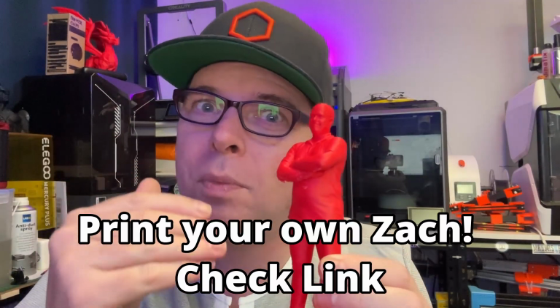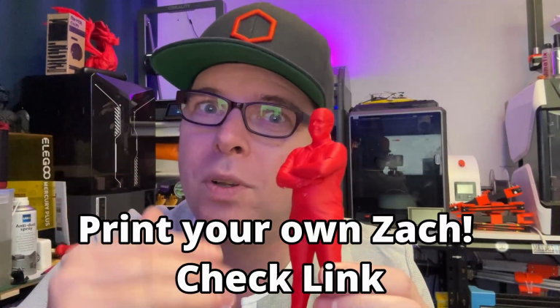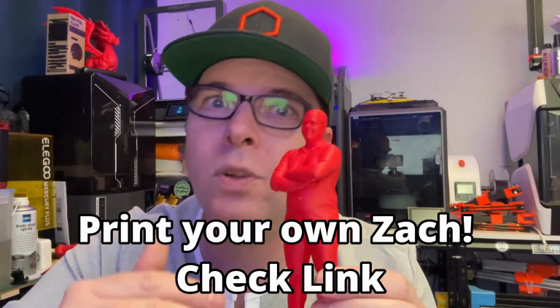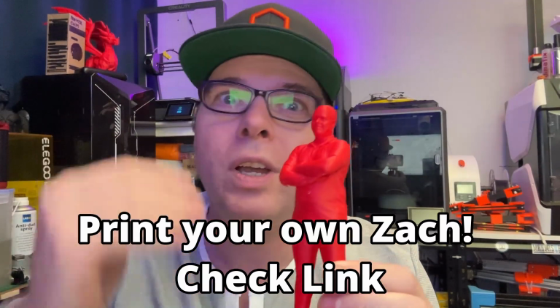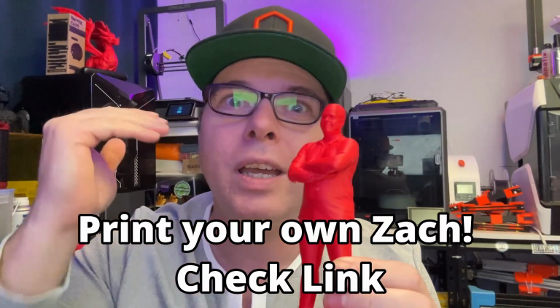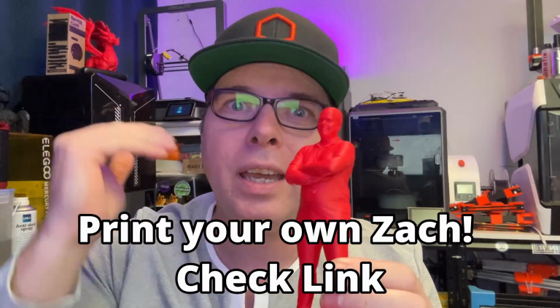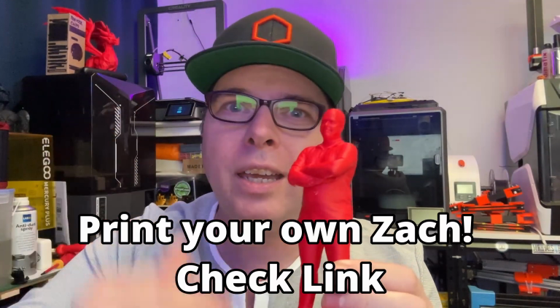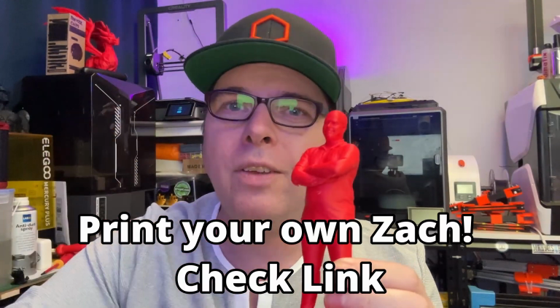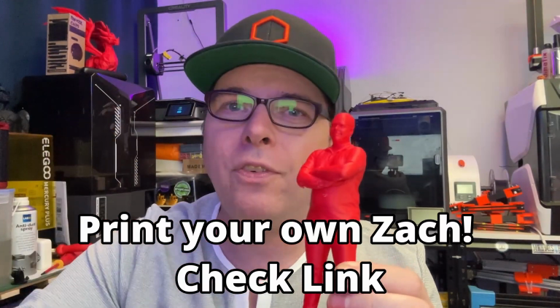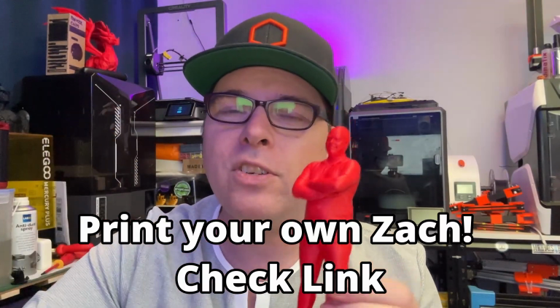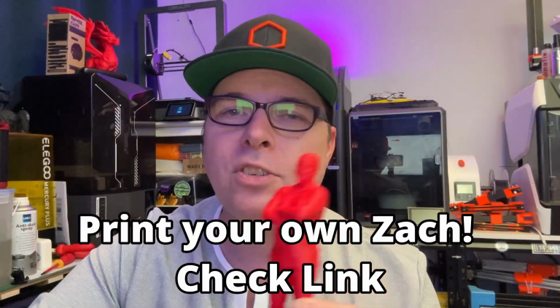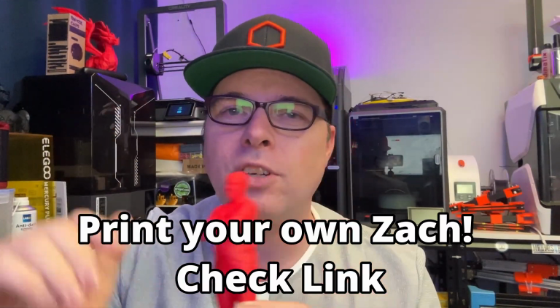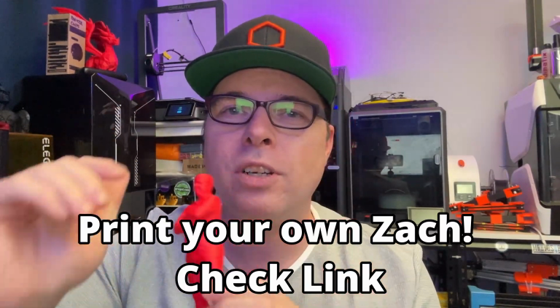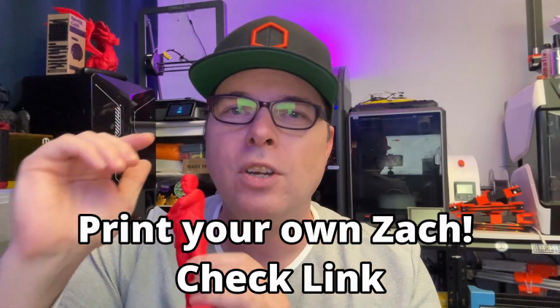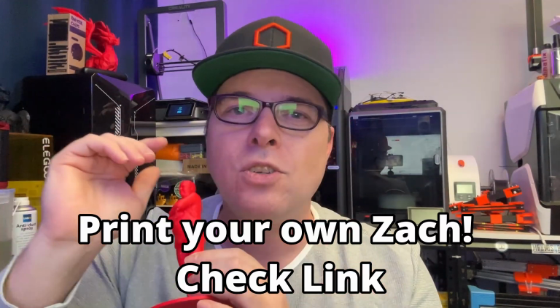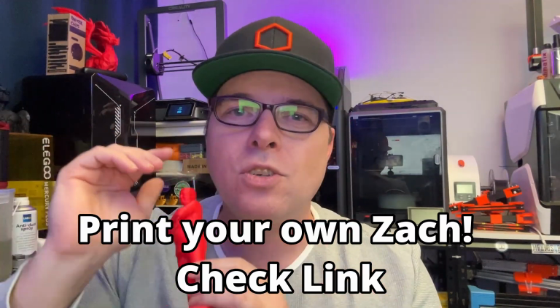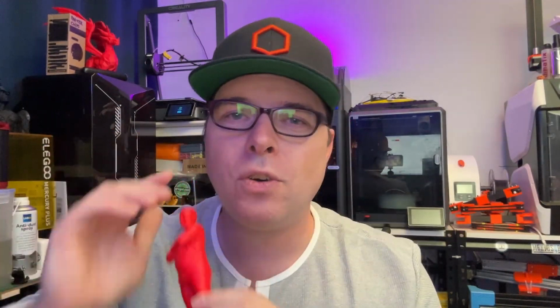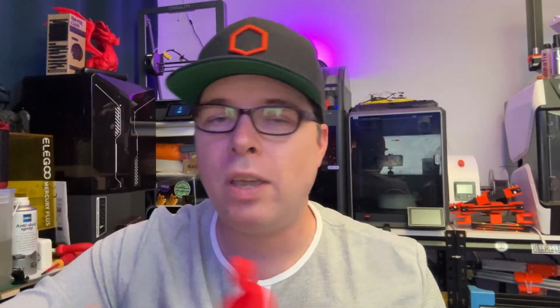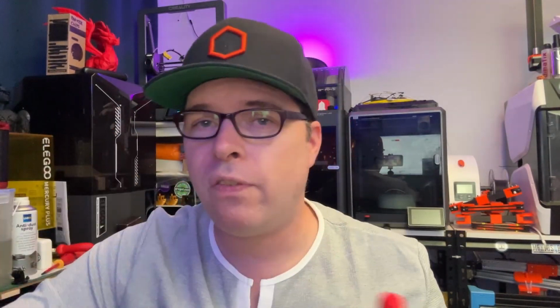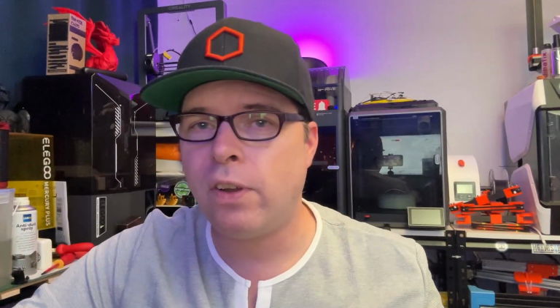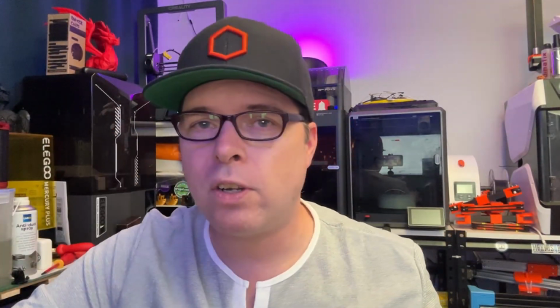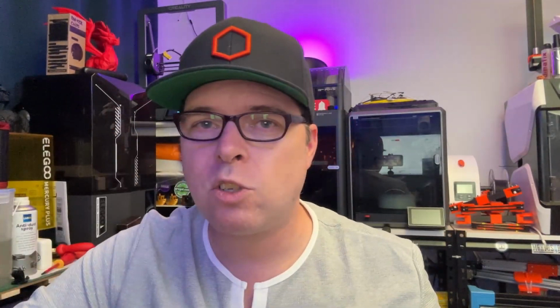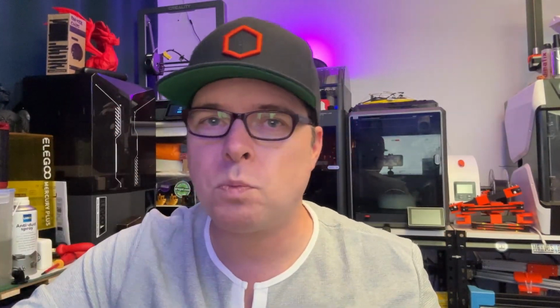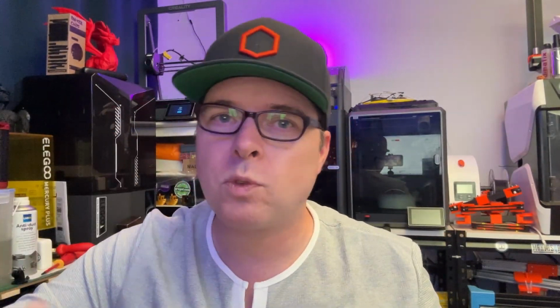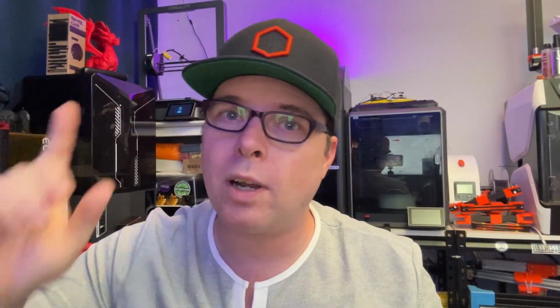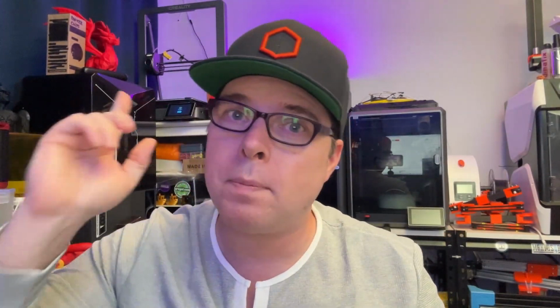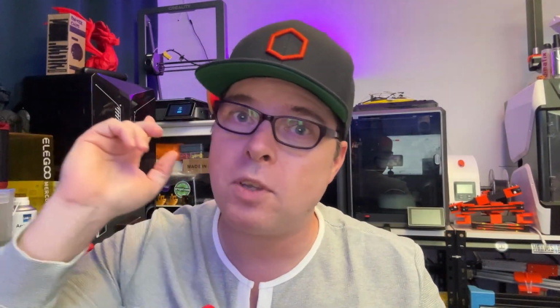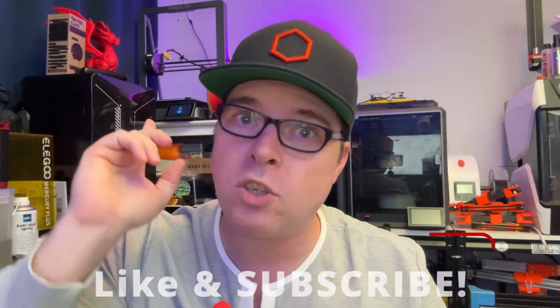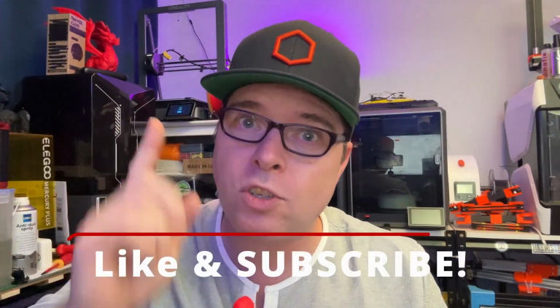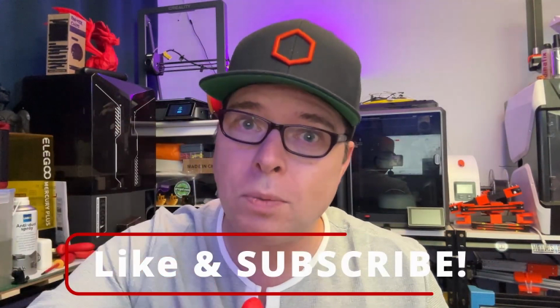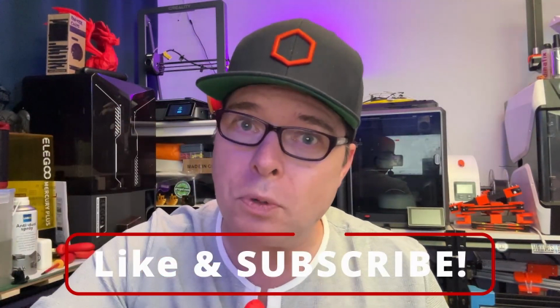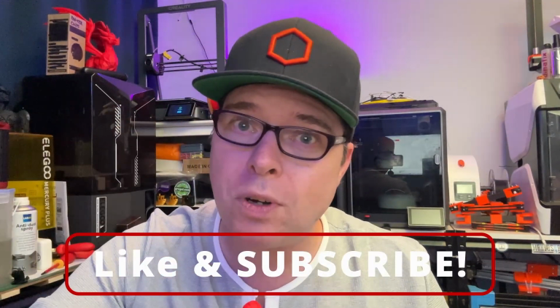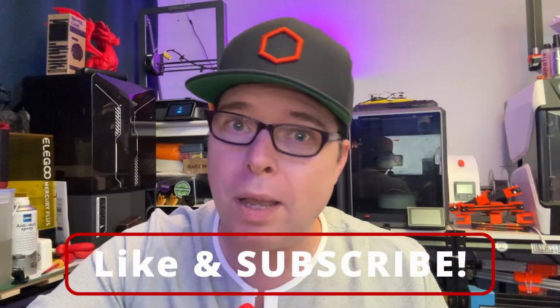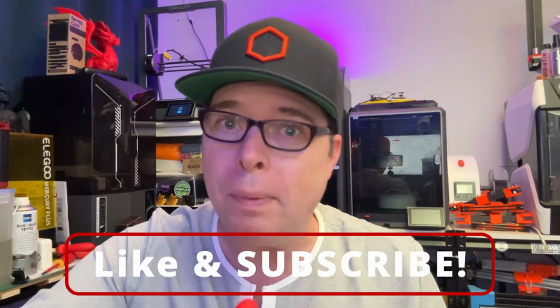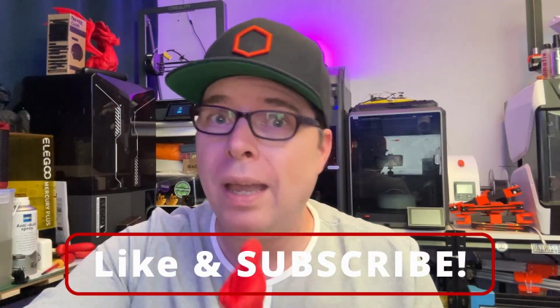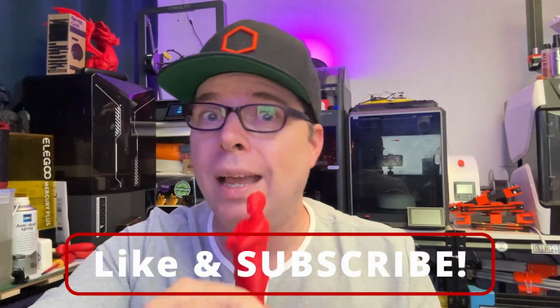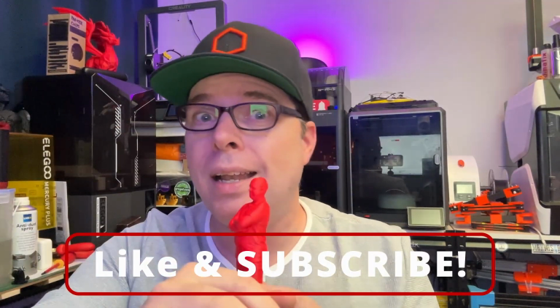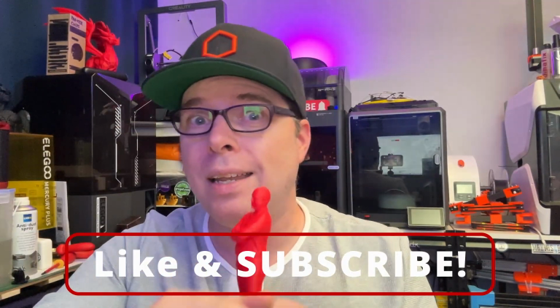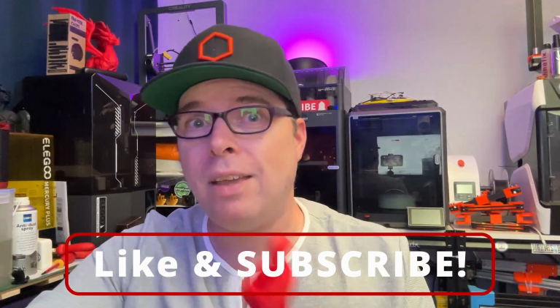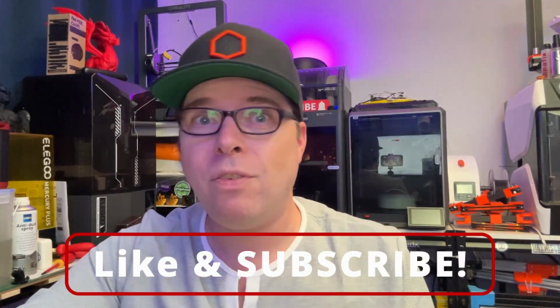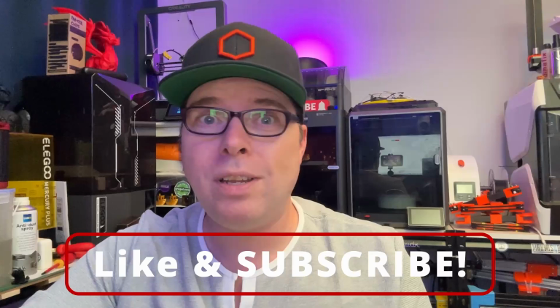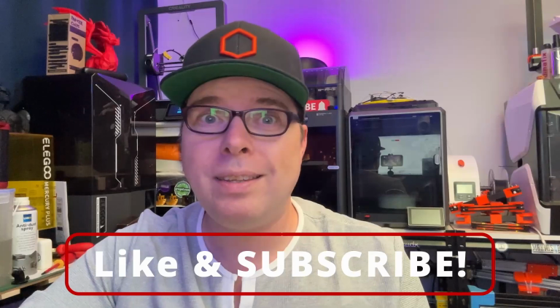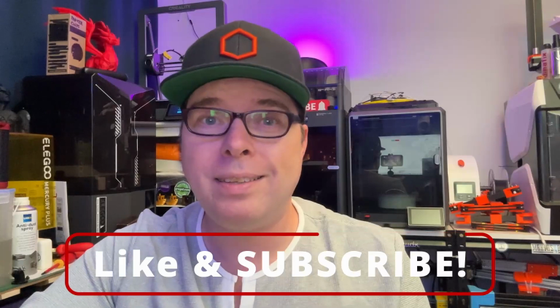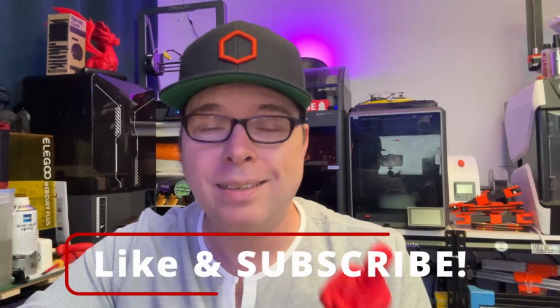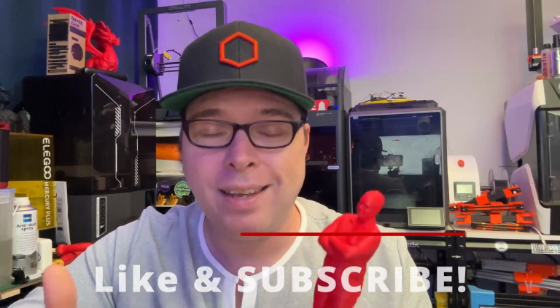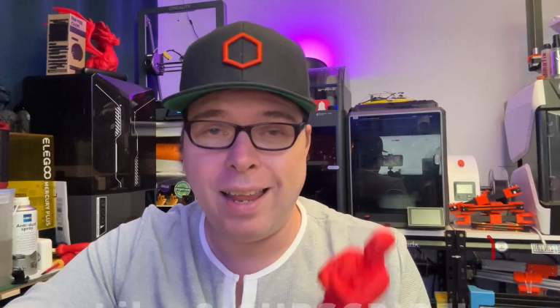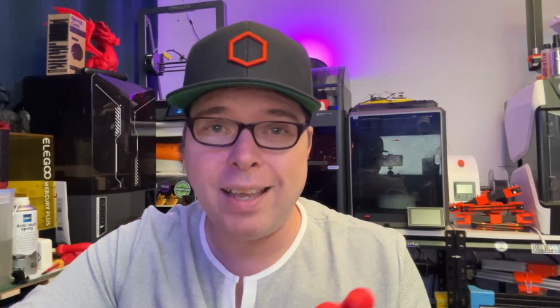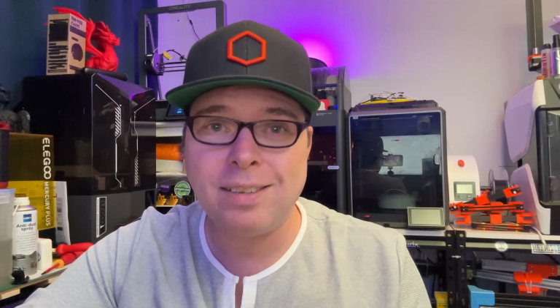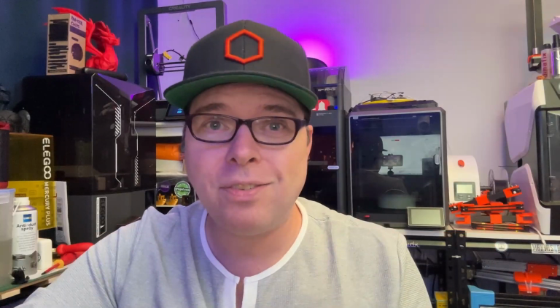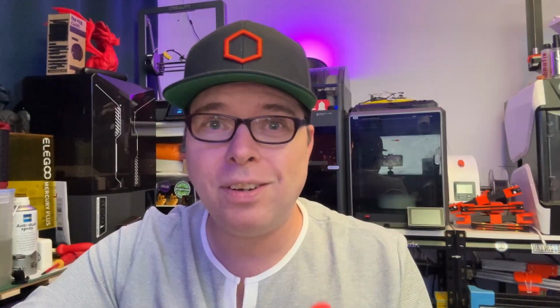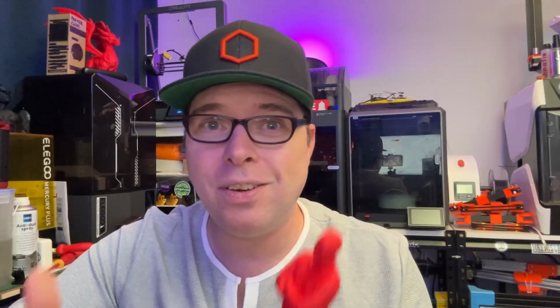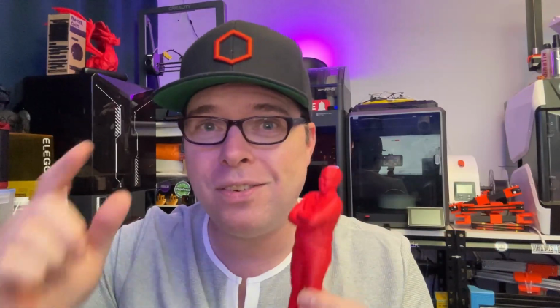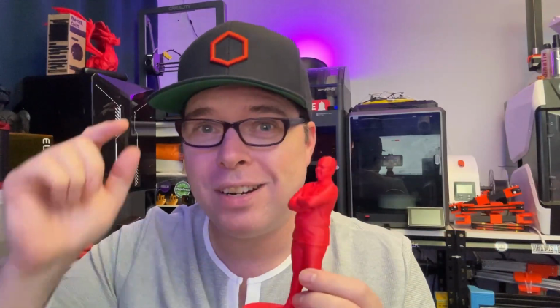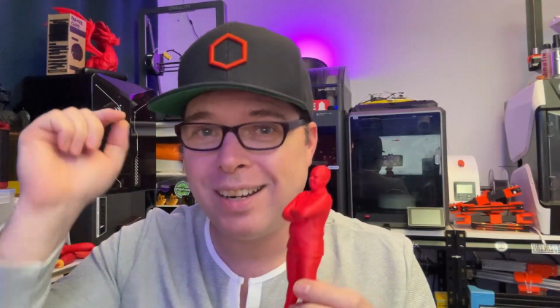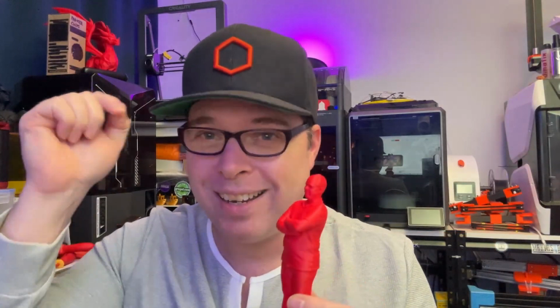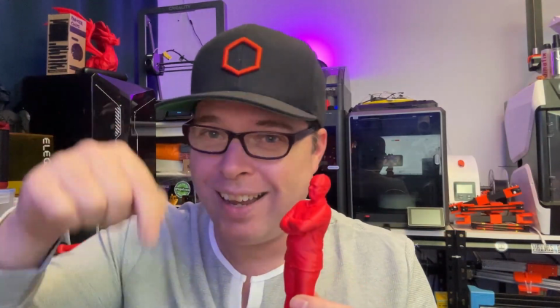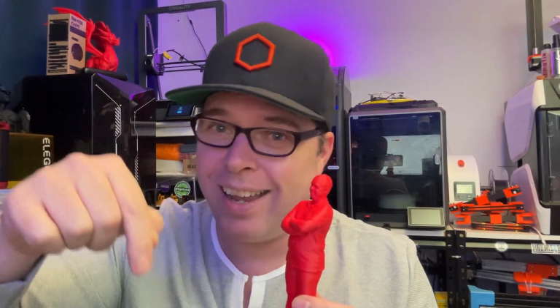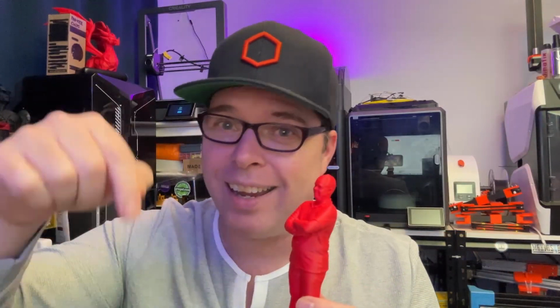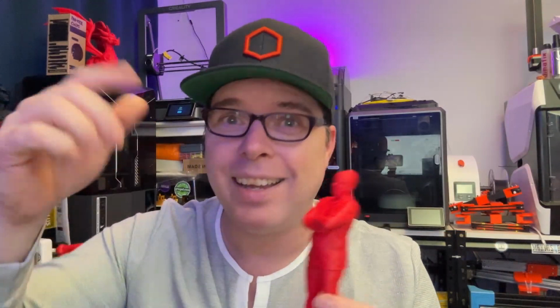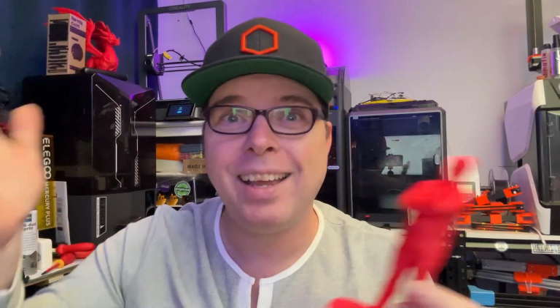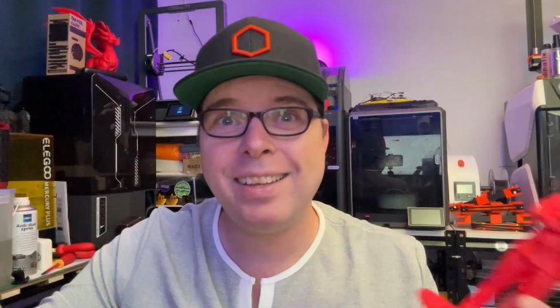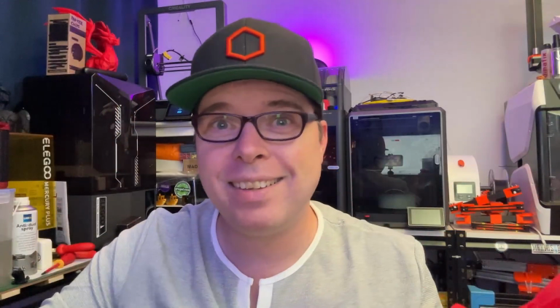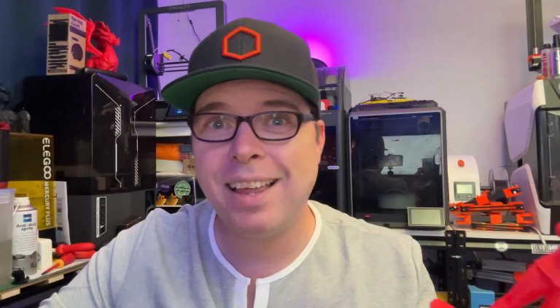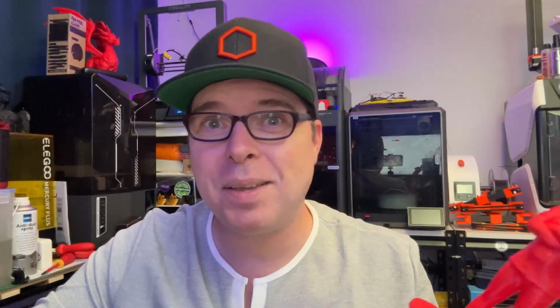I'm going to do a little bit more with this model in the future, so if you are not subscribed, subscribe! If you like this video, hit the like button!